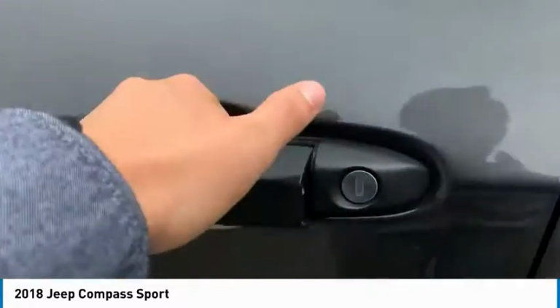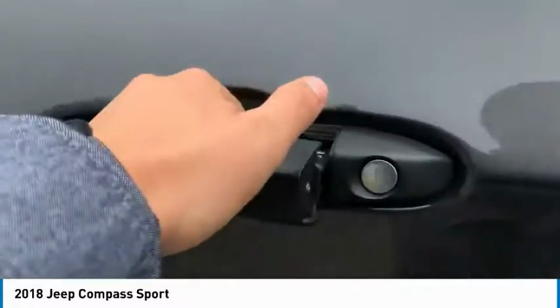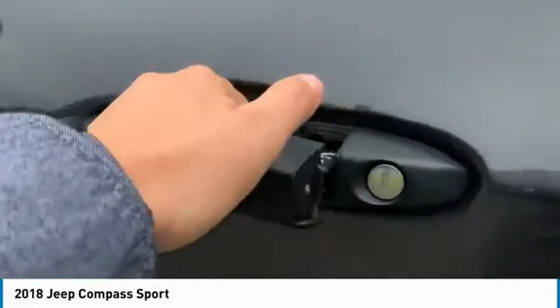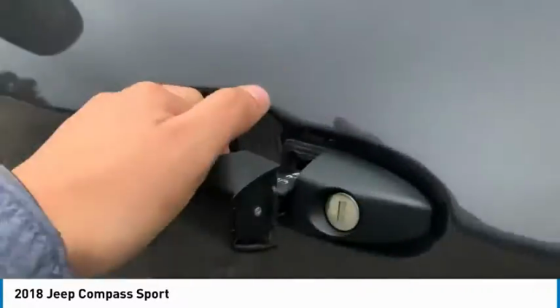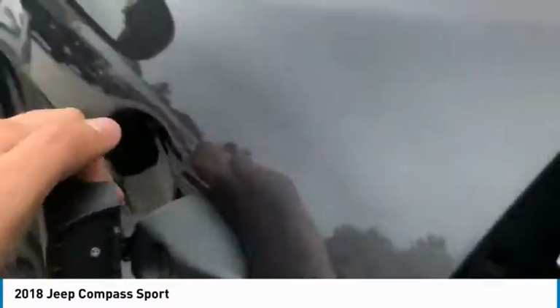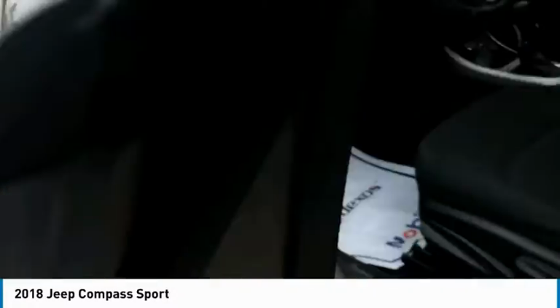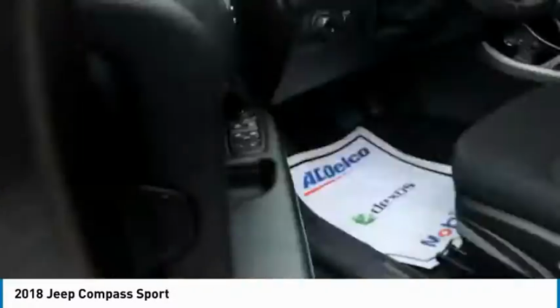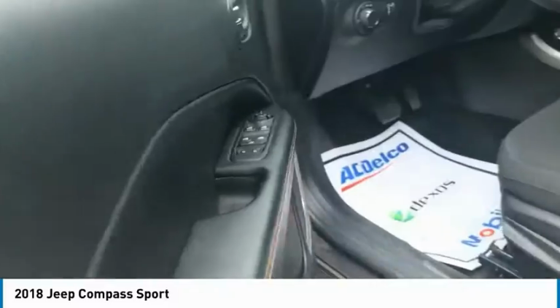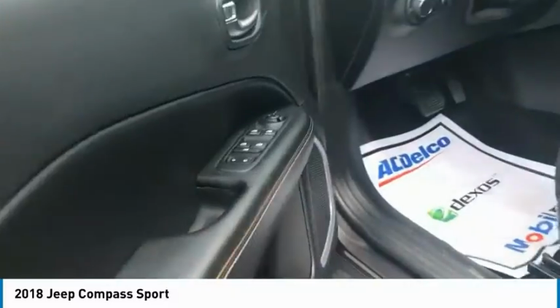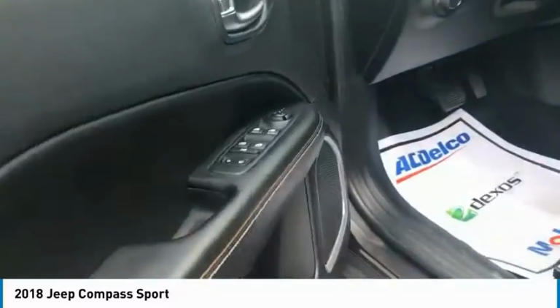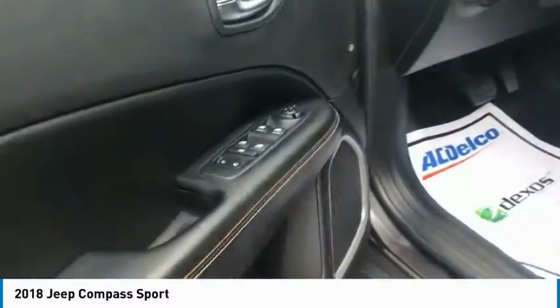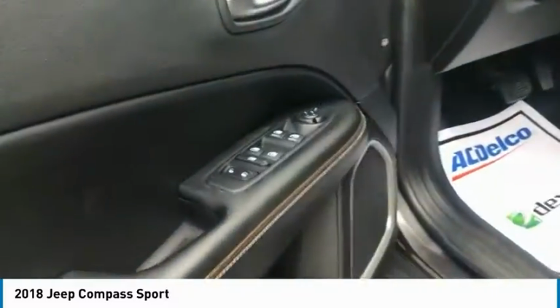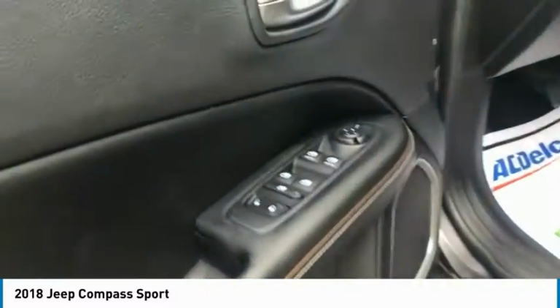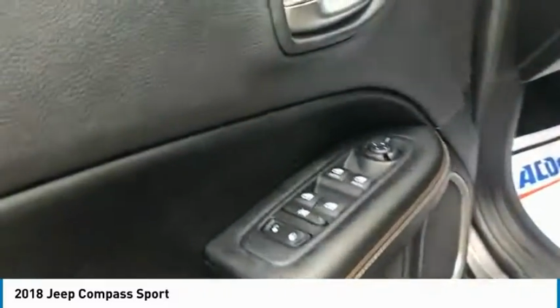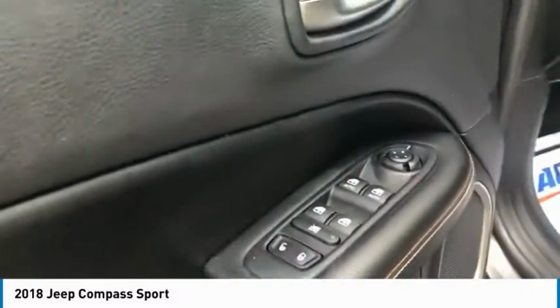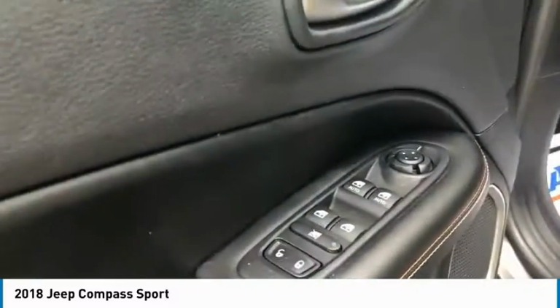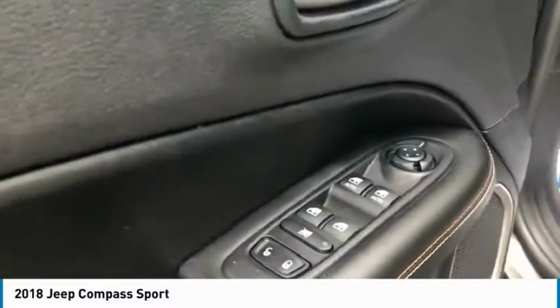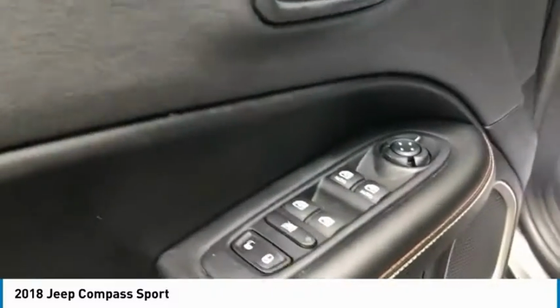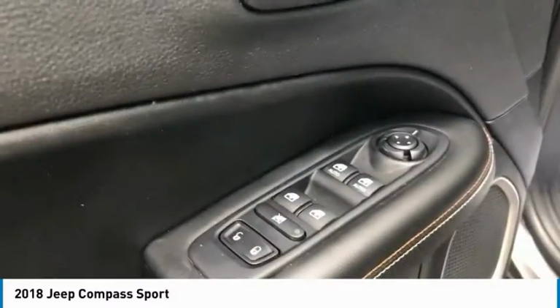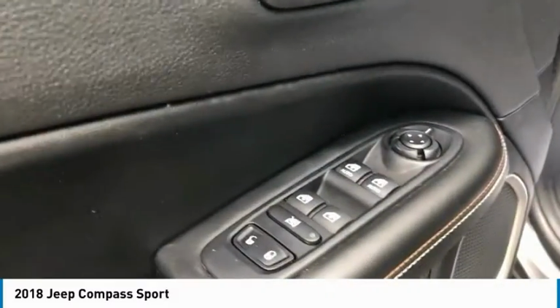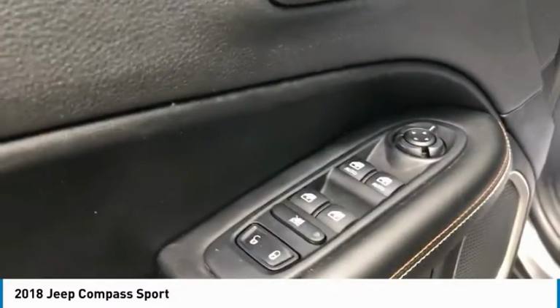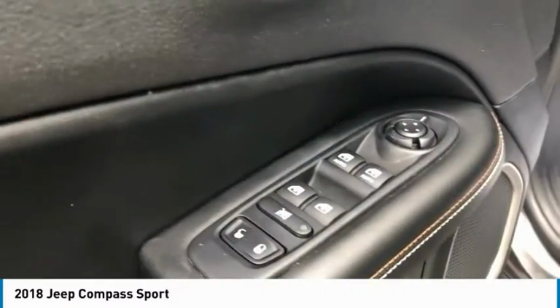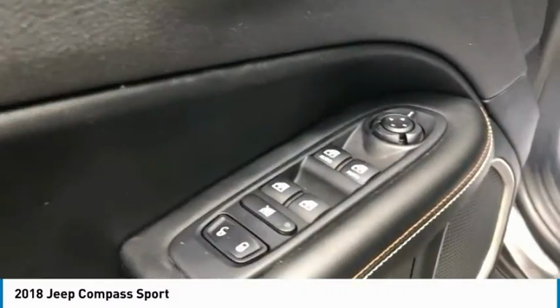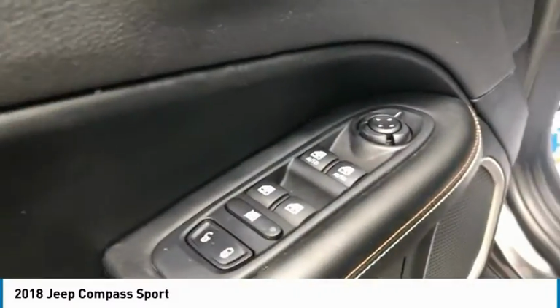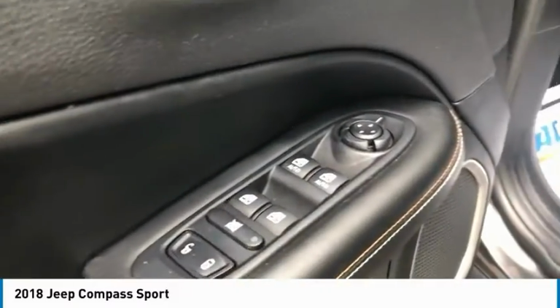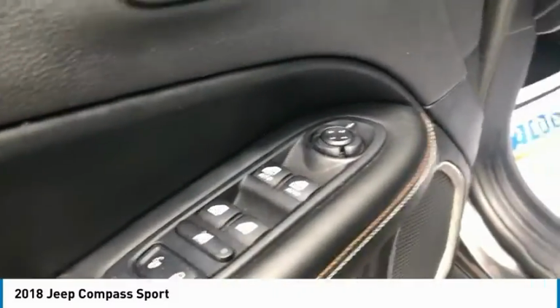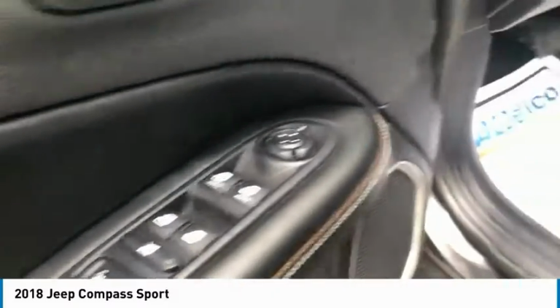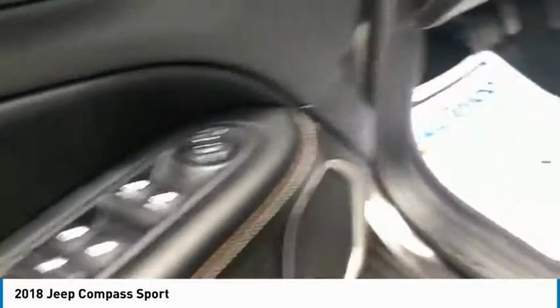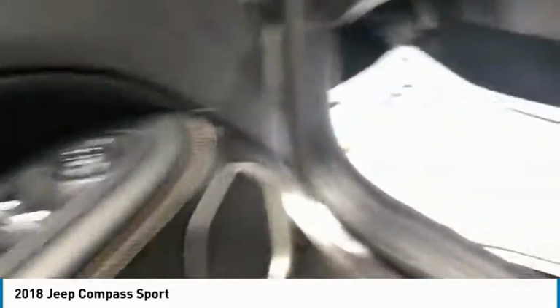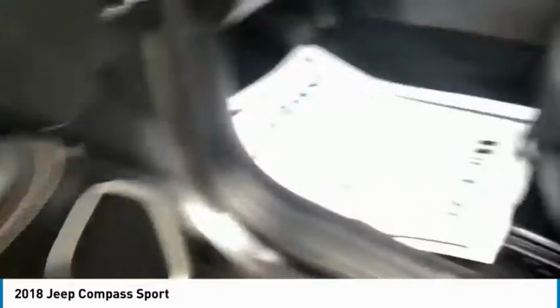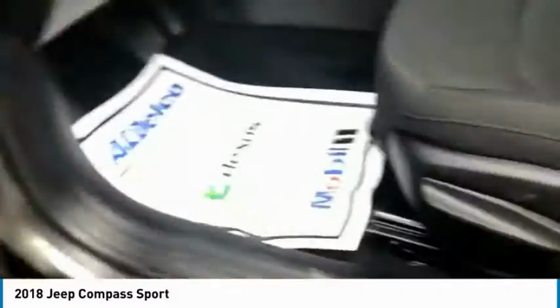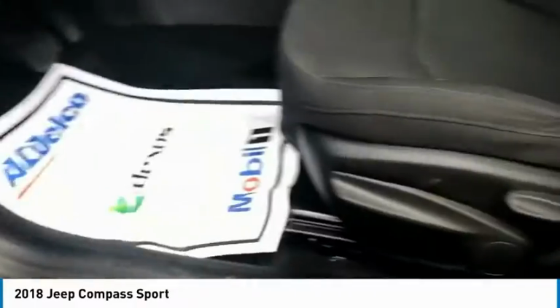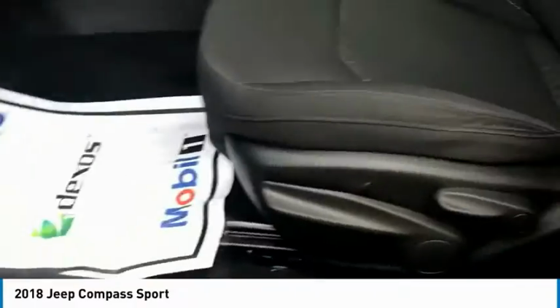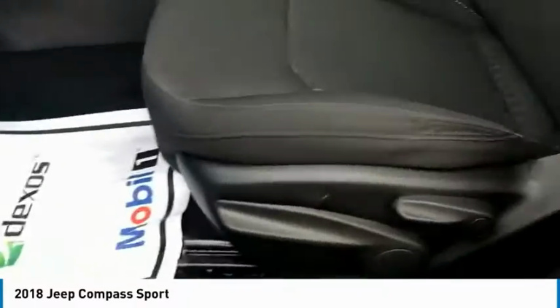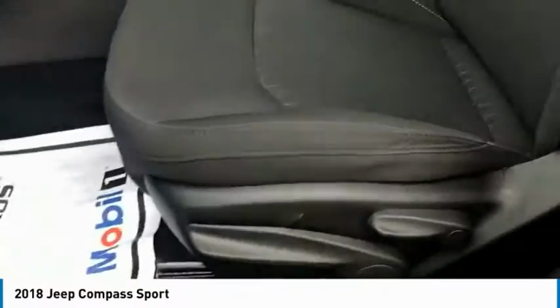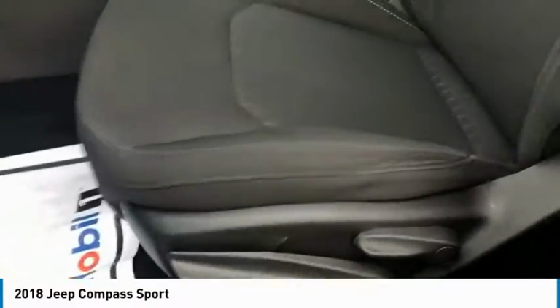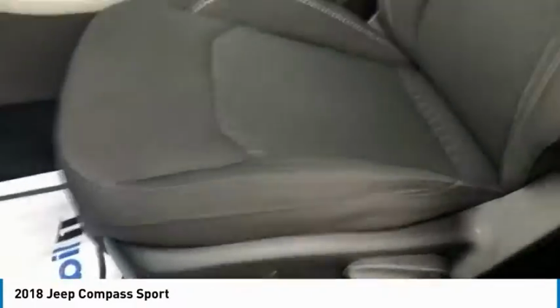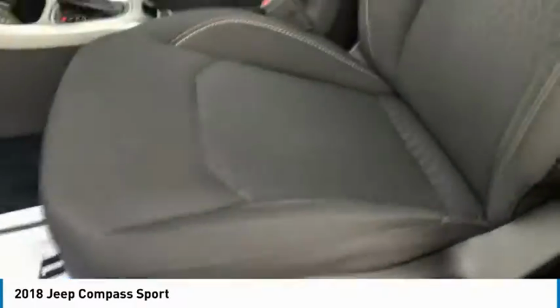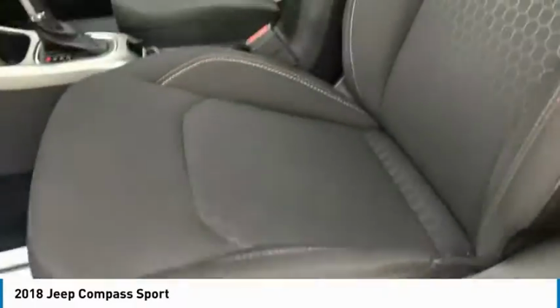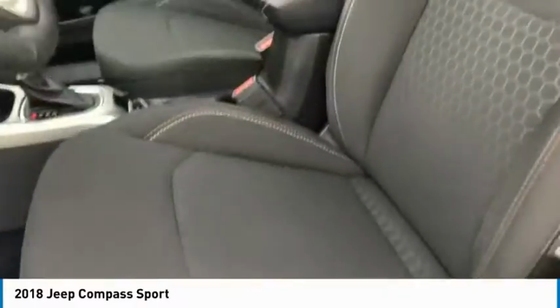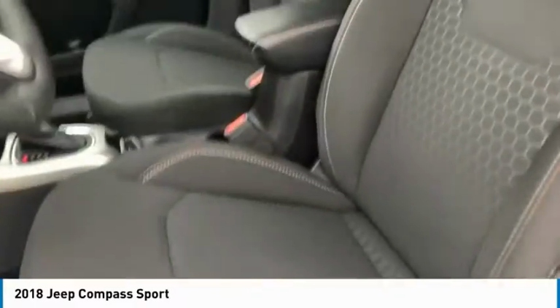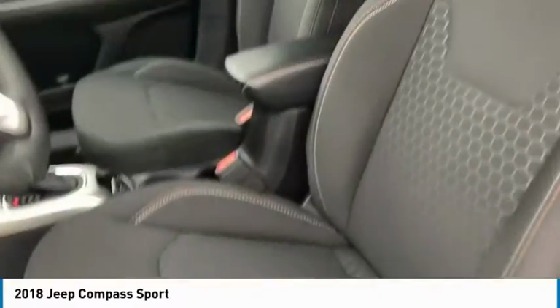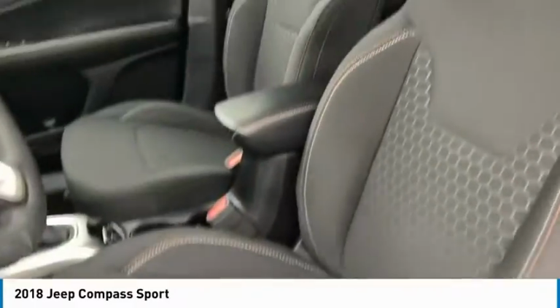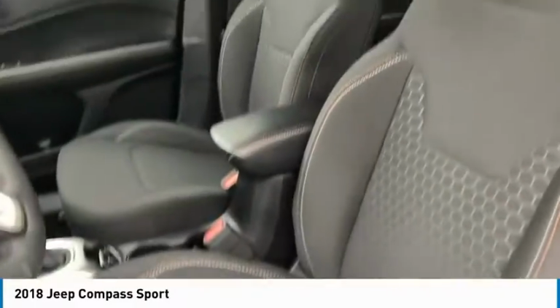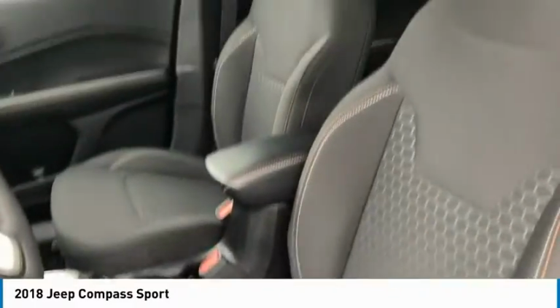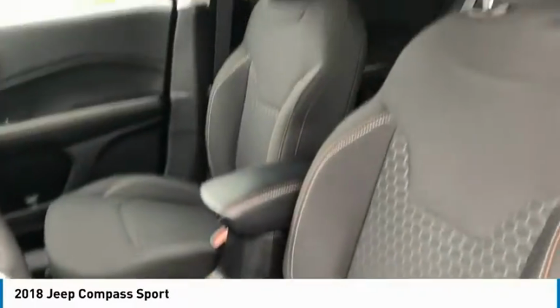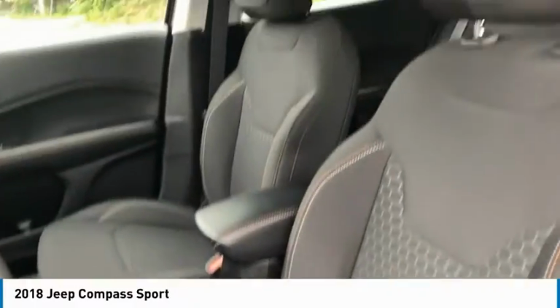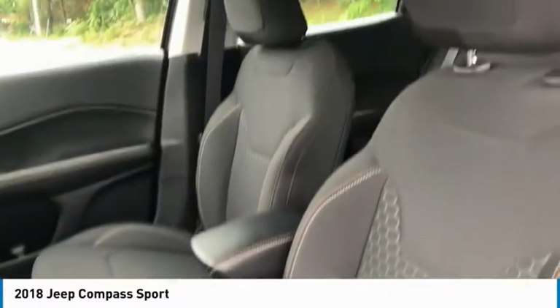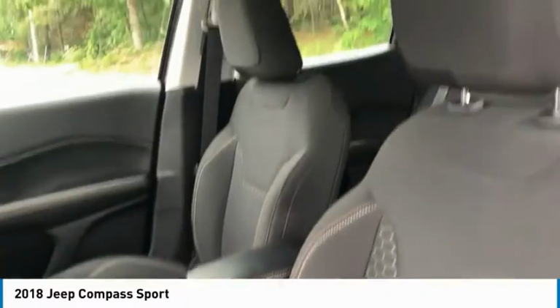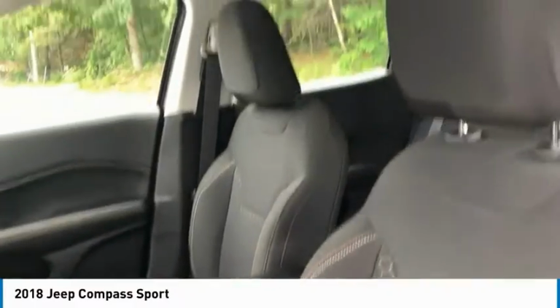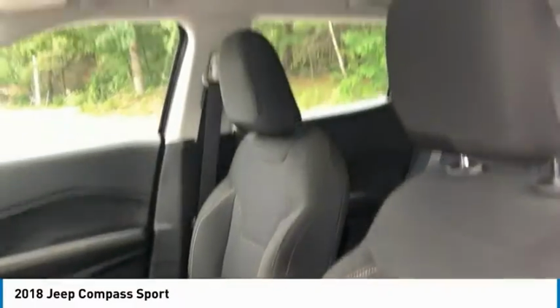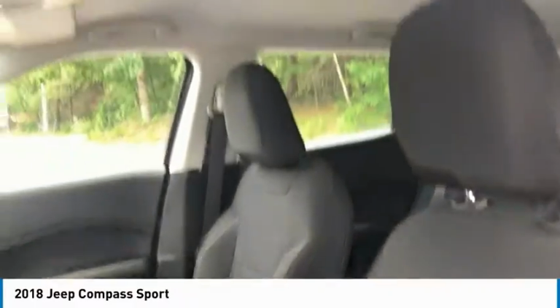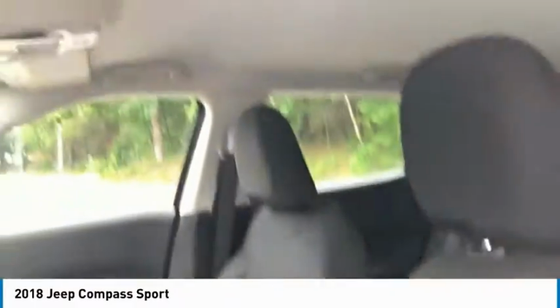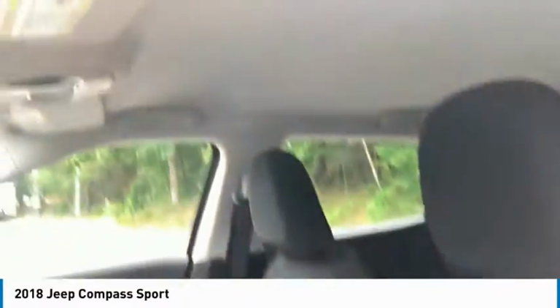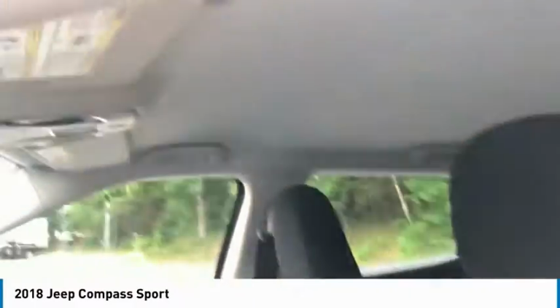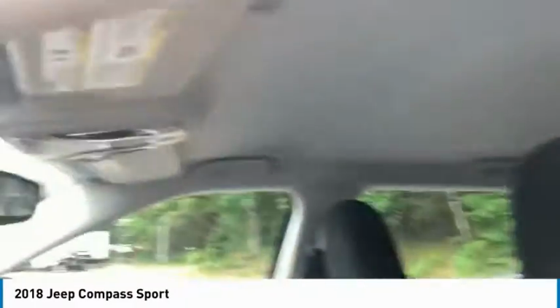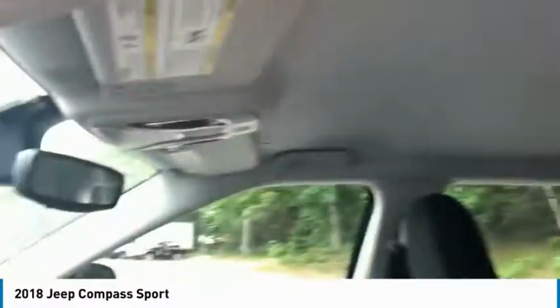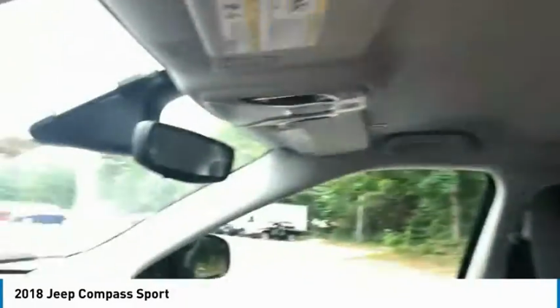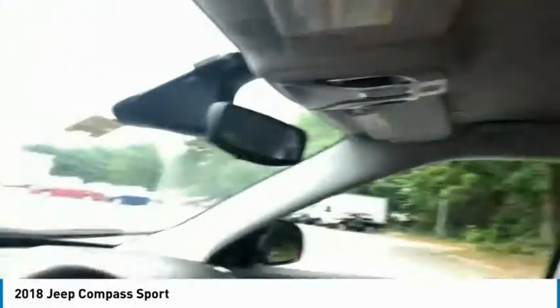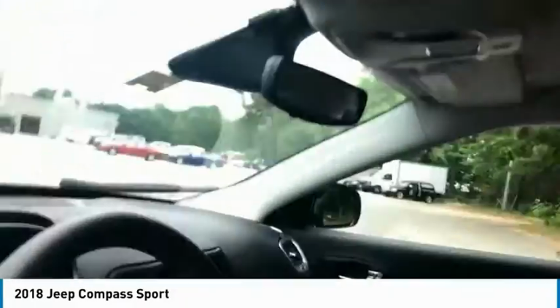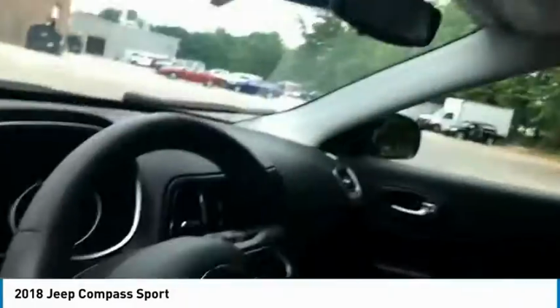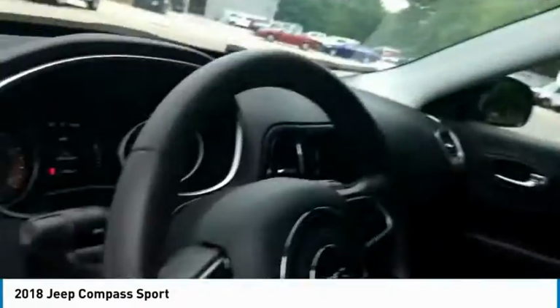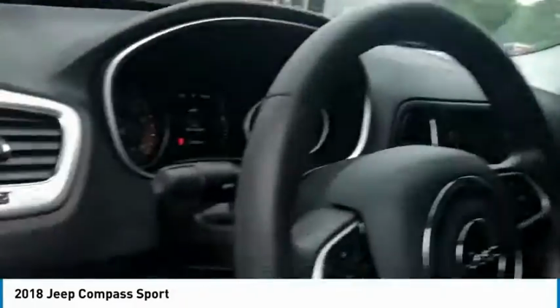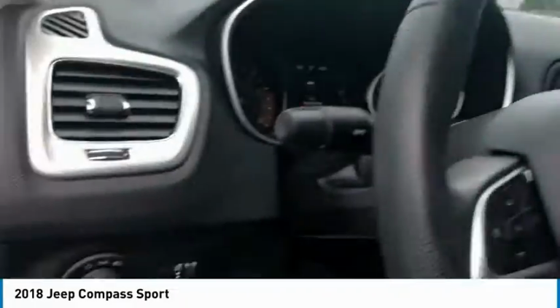Four-wheel disc brakes, rear window defroster, rear window wiper, low tire pressure warning, and trip computer.